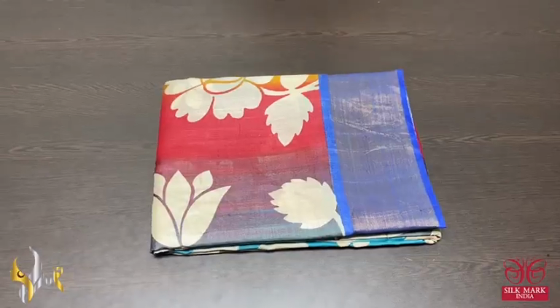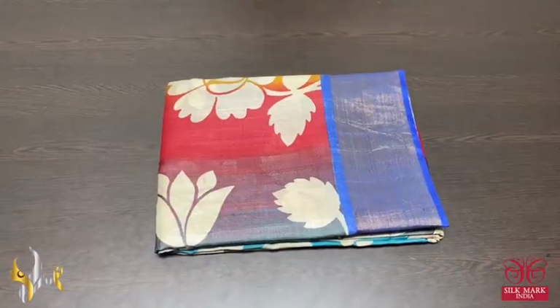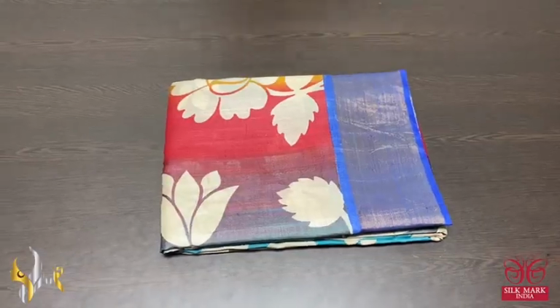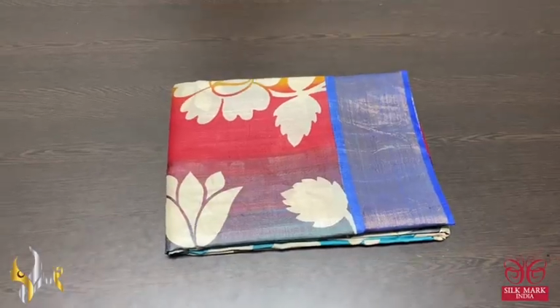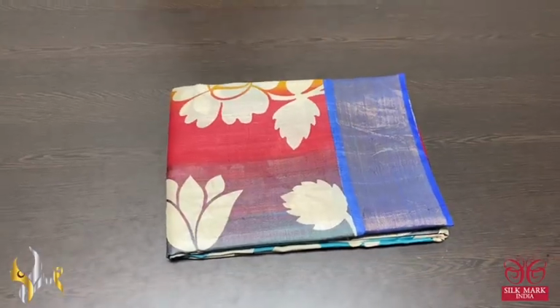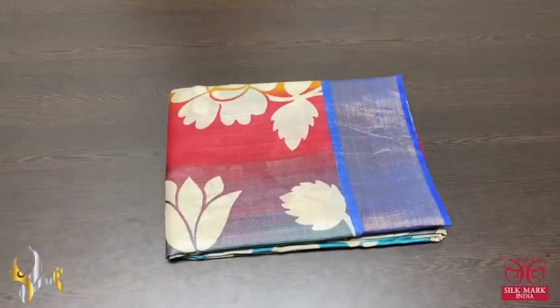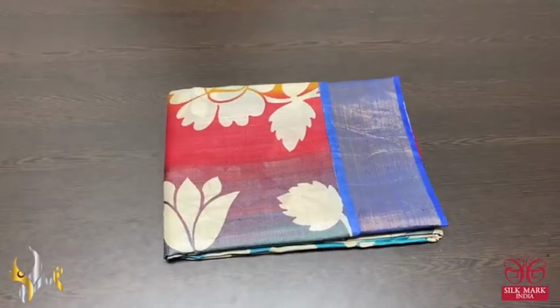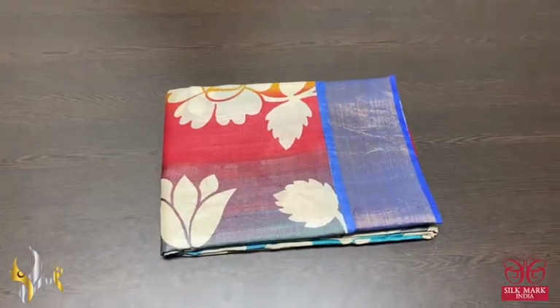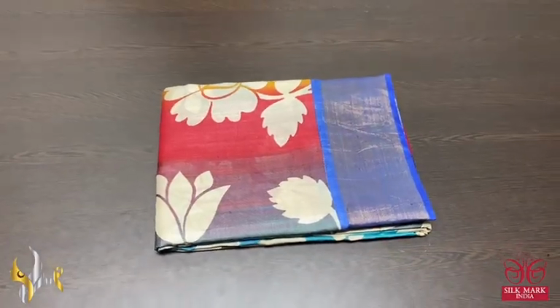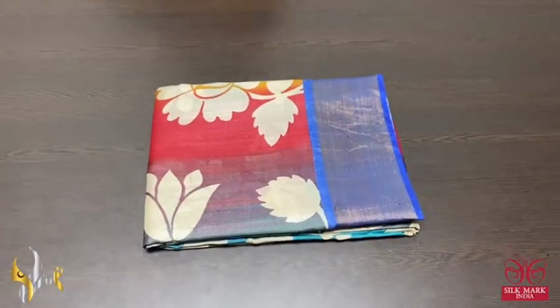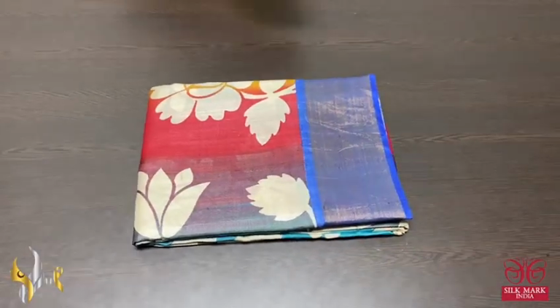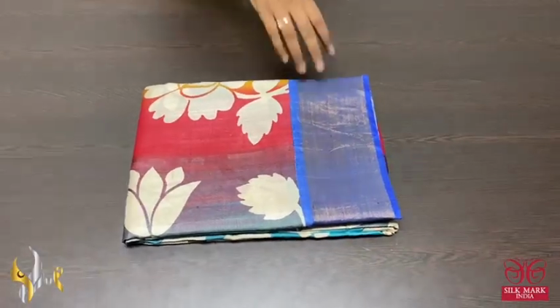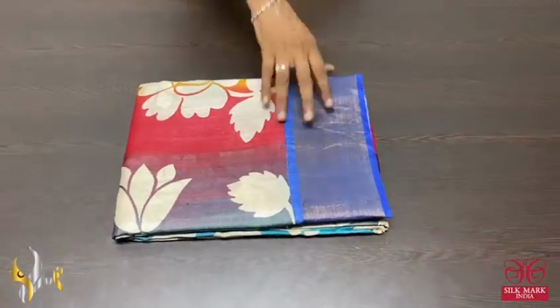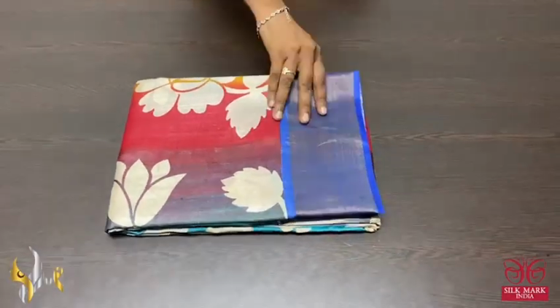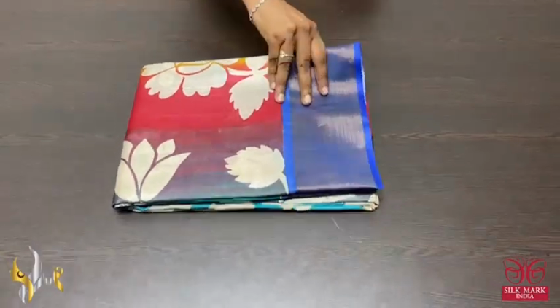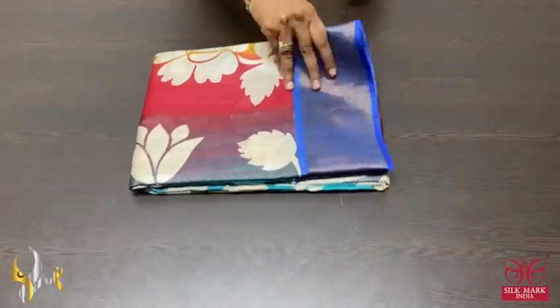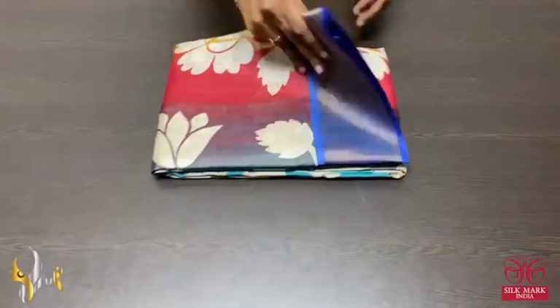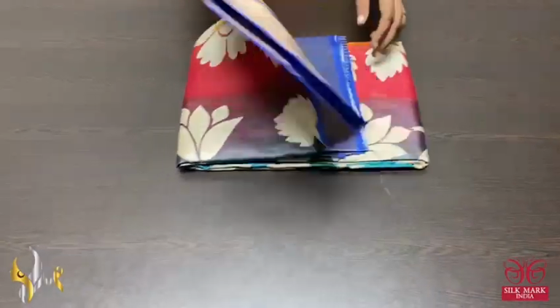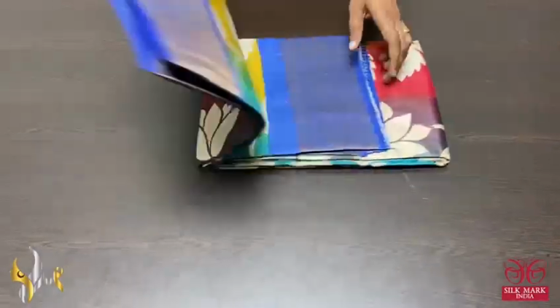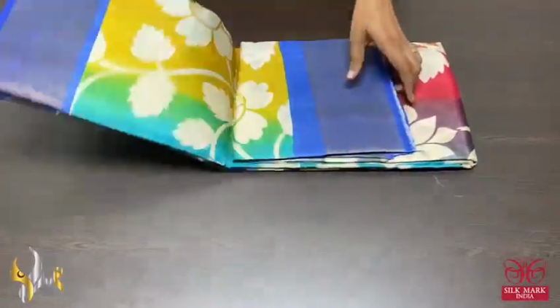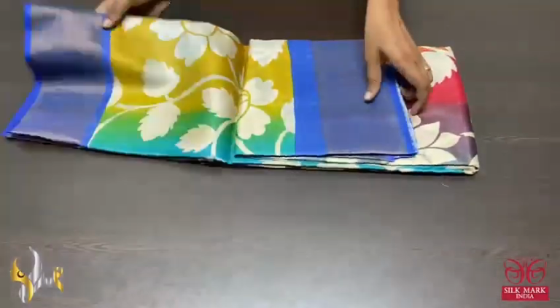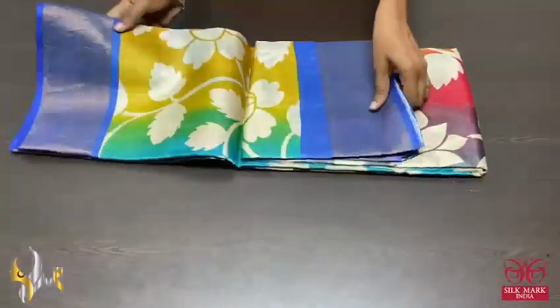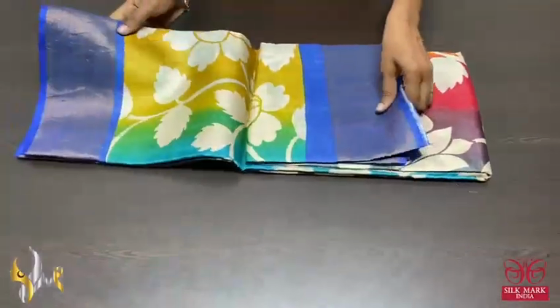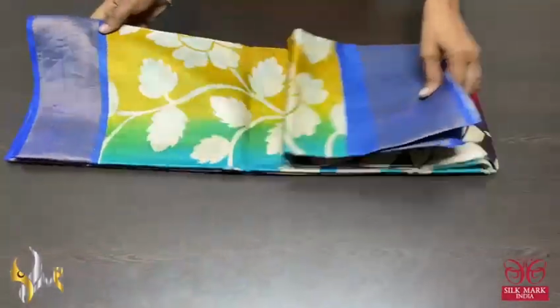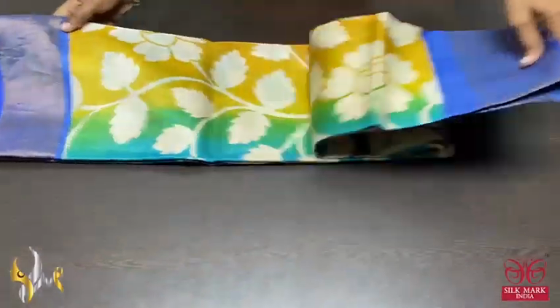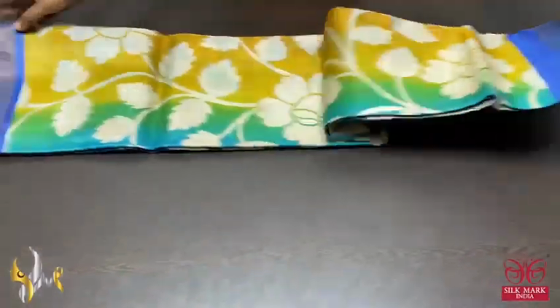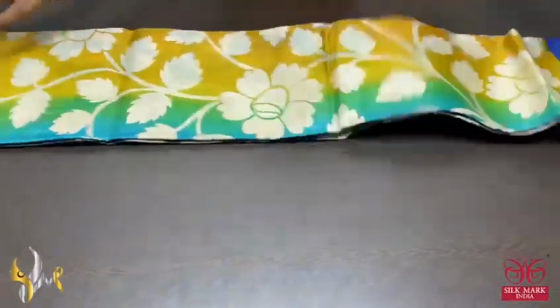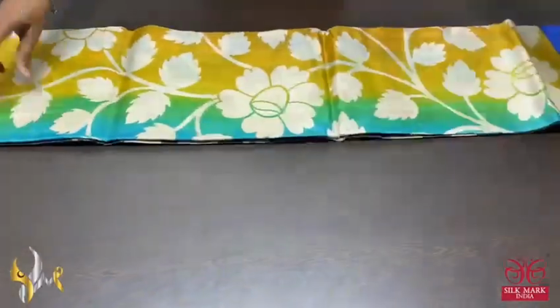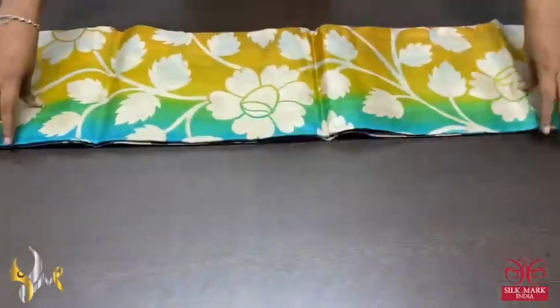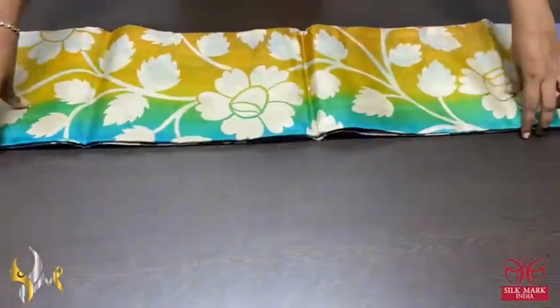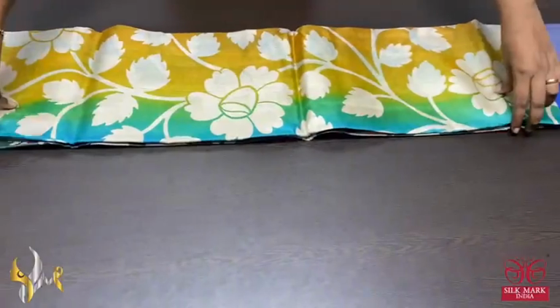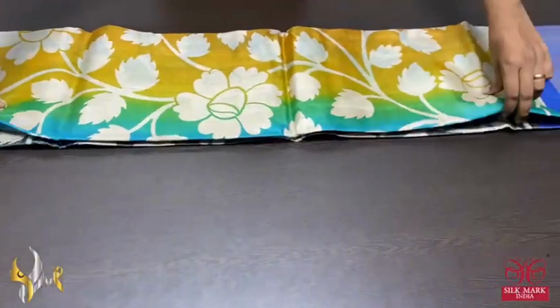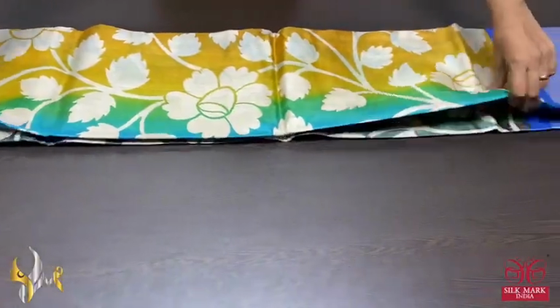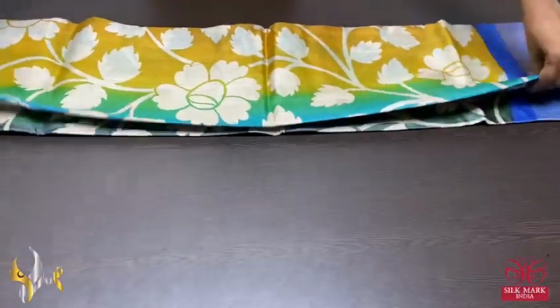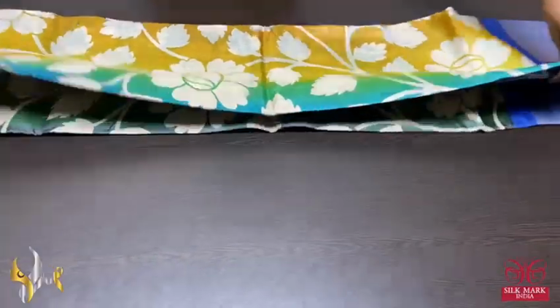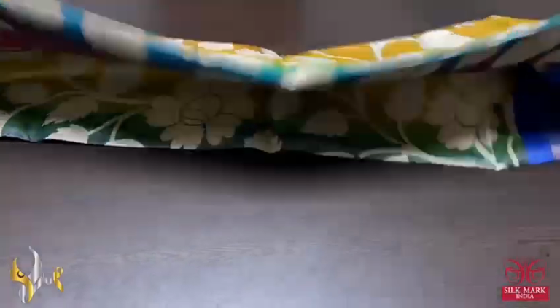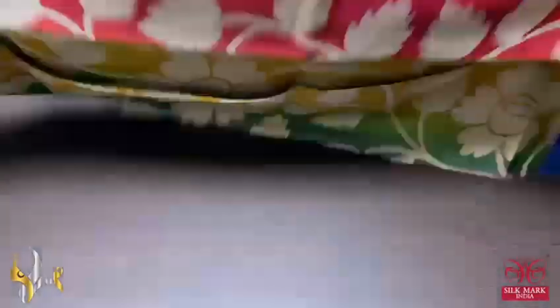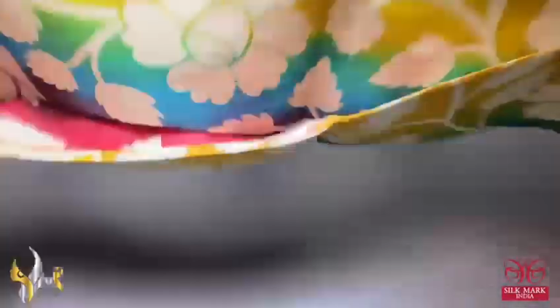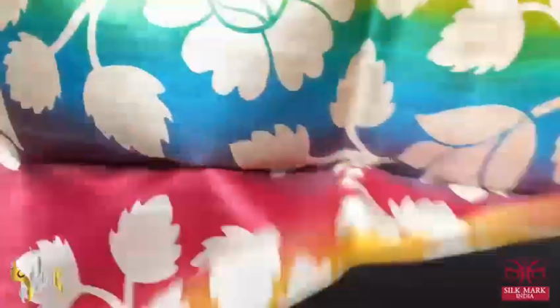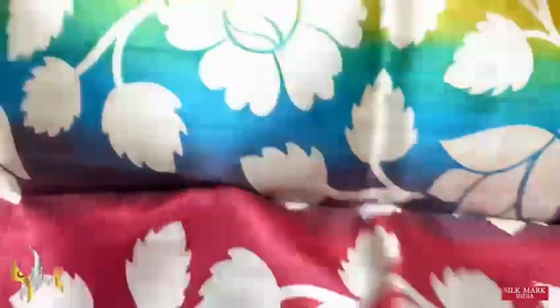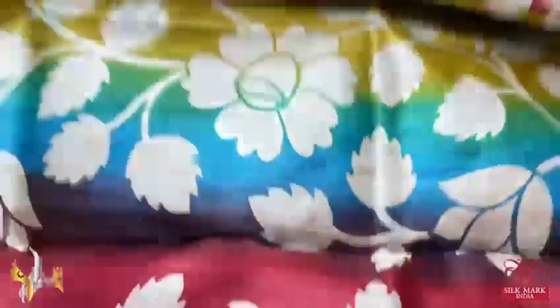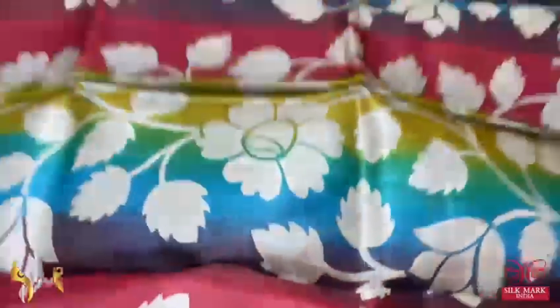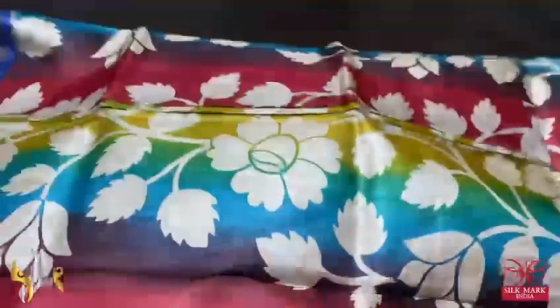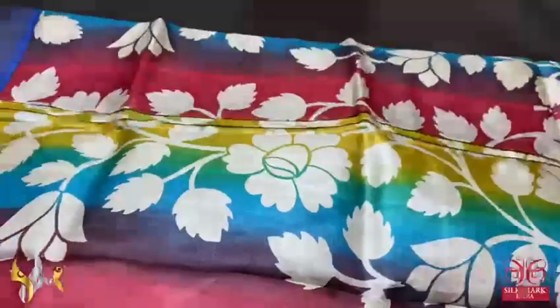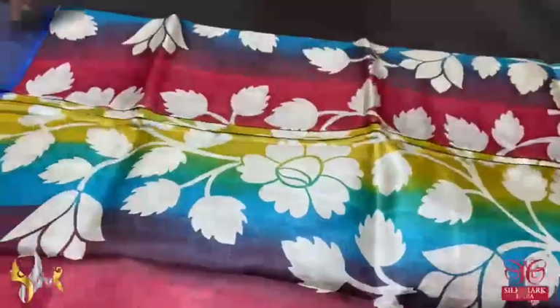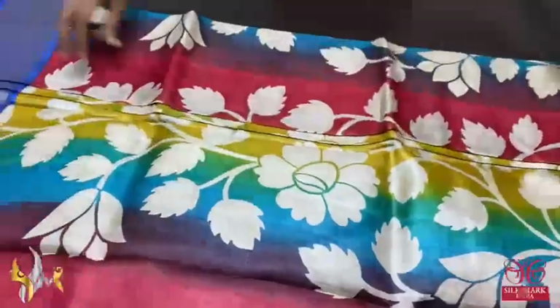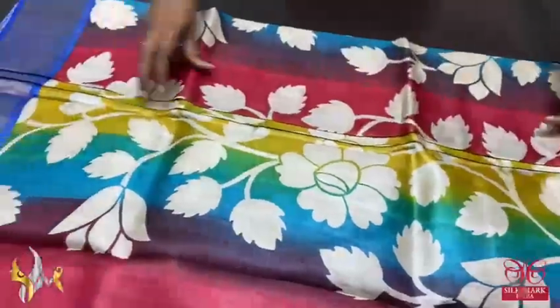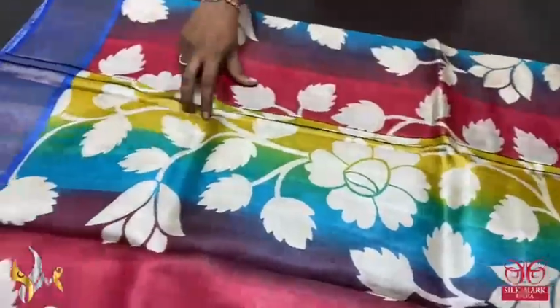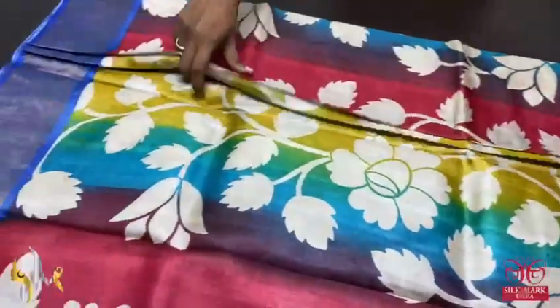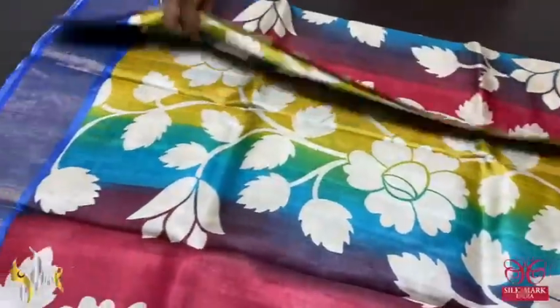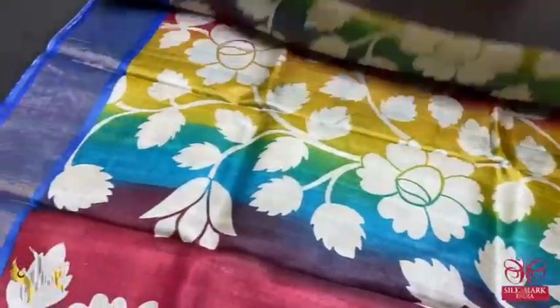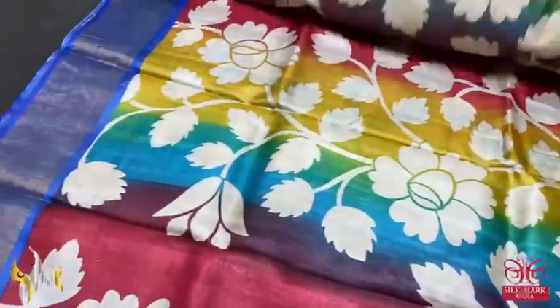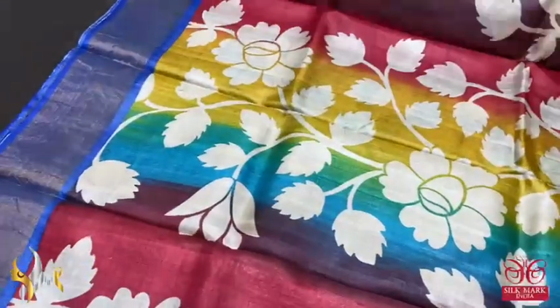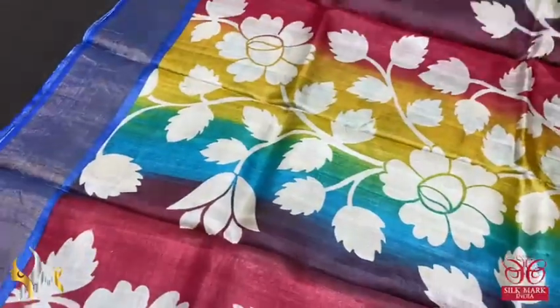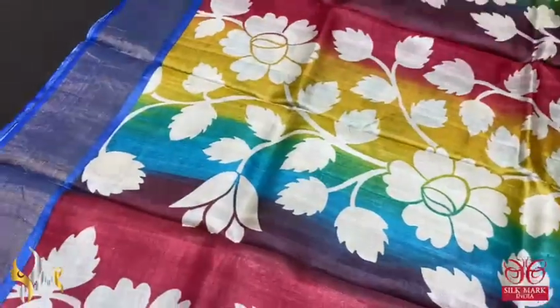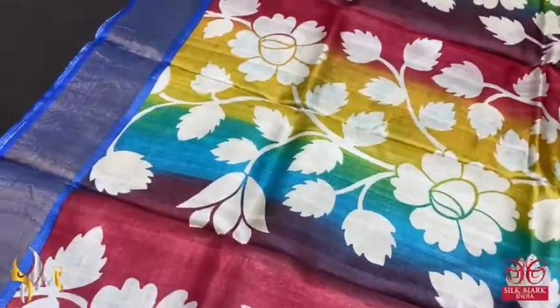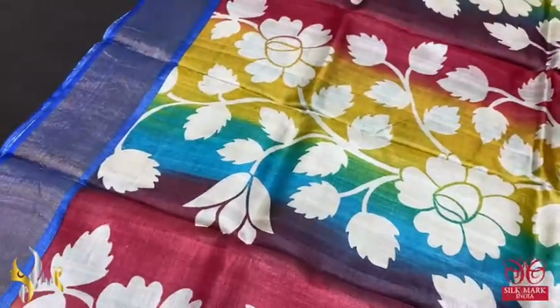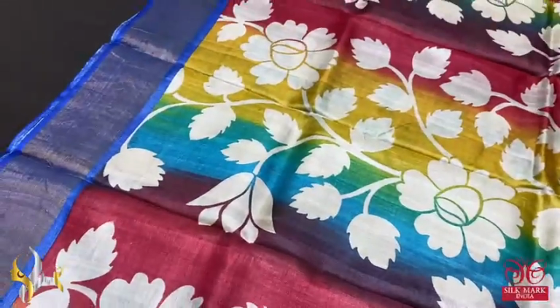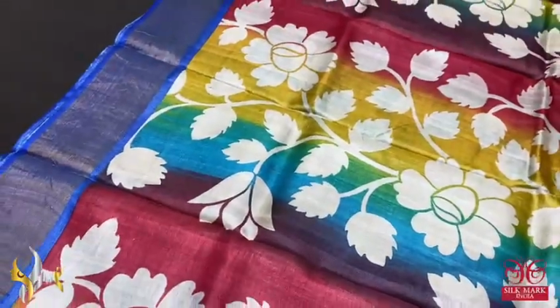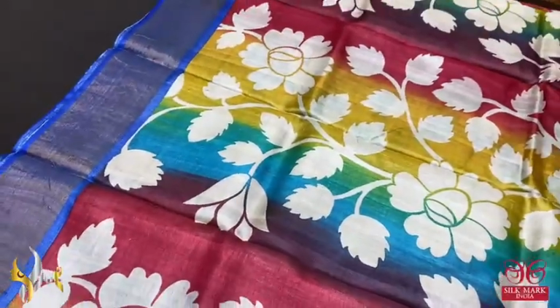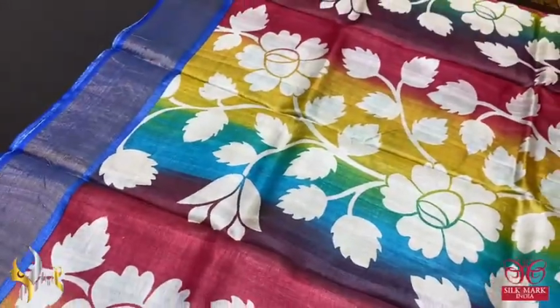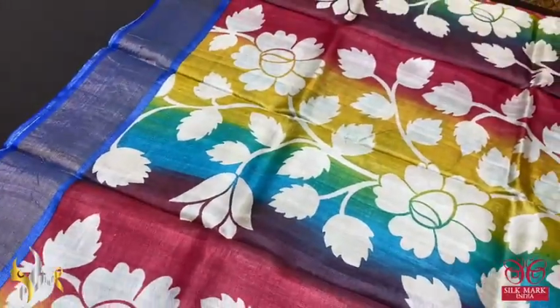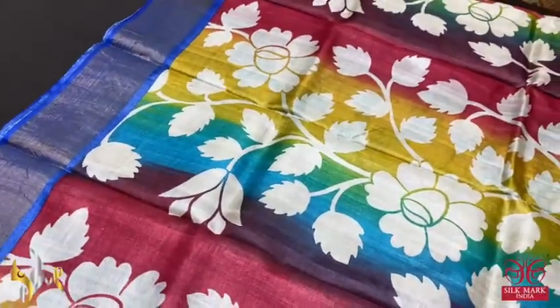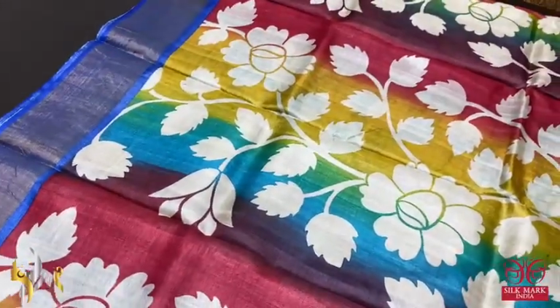Pure Tessa Silk Sari, premium quality, handblock printed, zari borders — an acid washed boiled Tessa fabric.